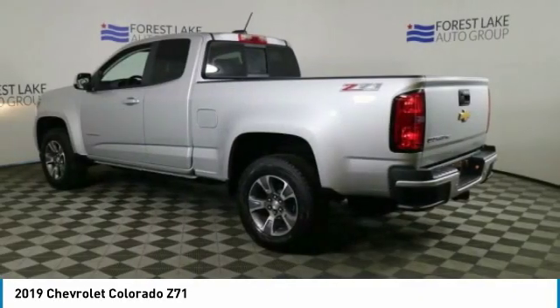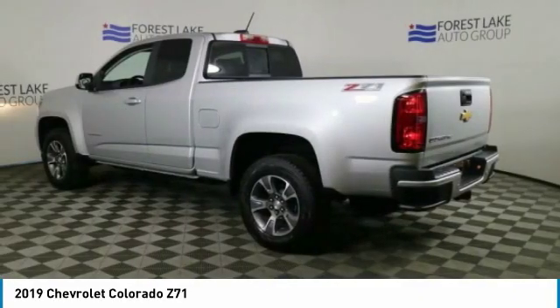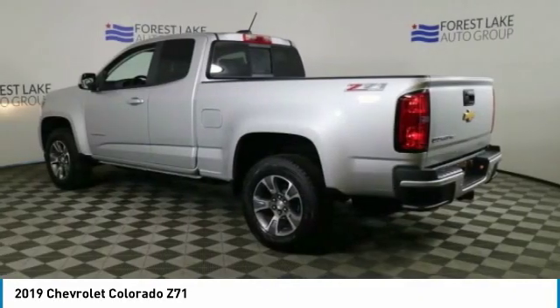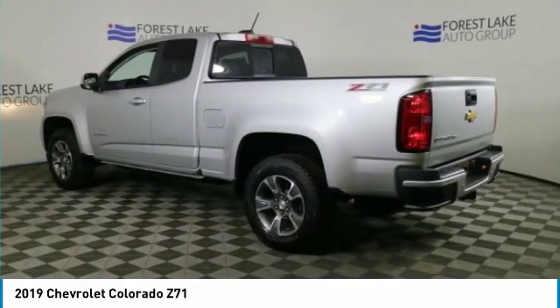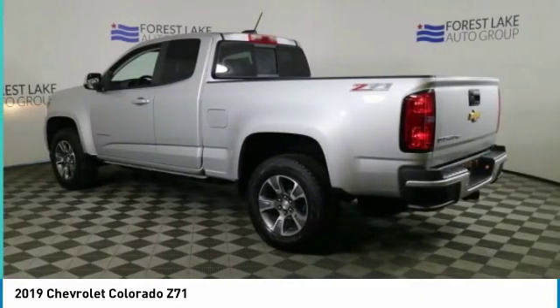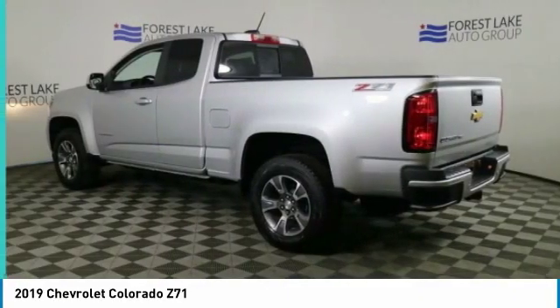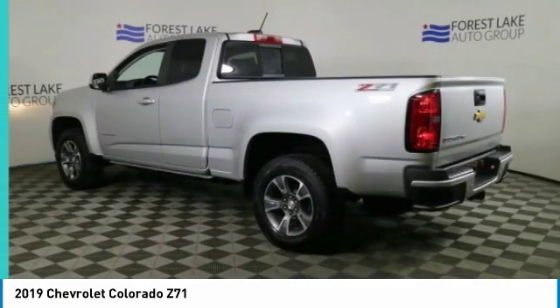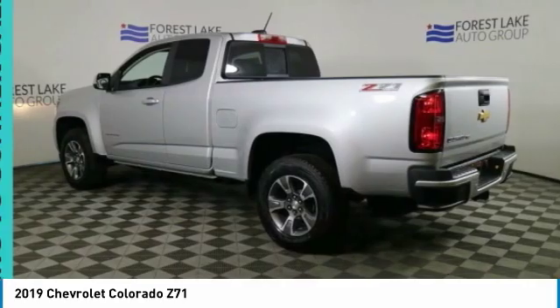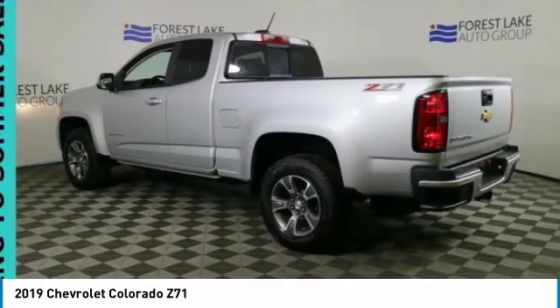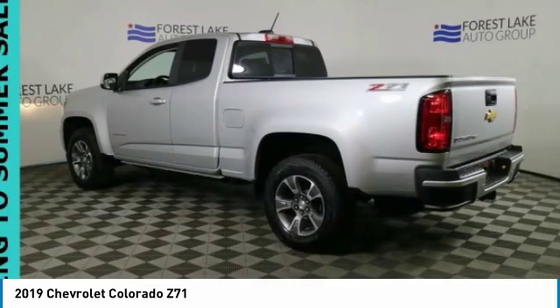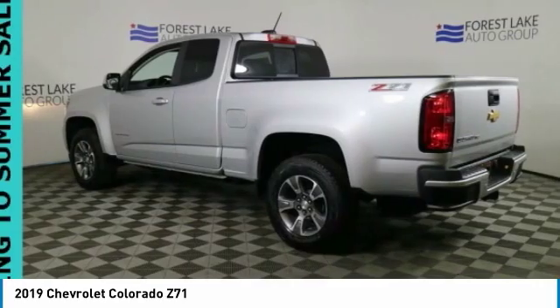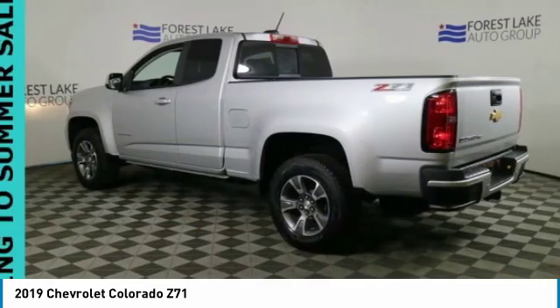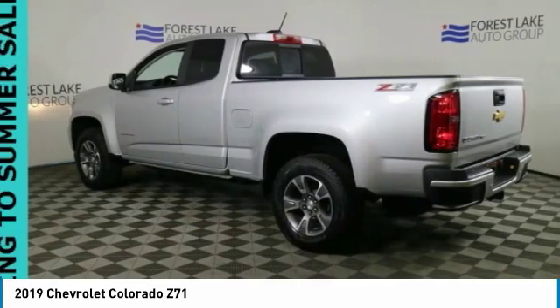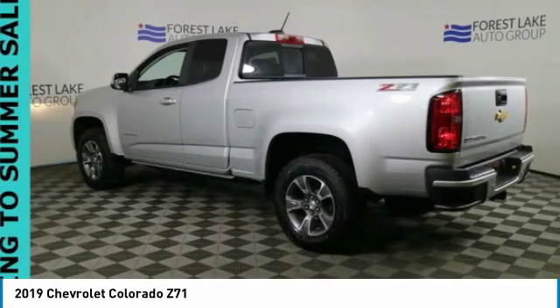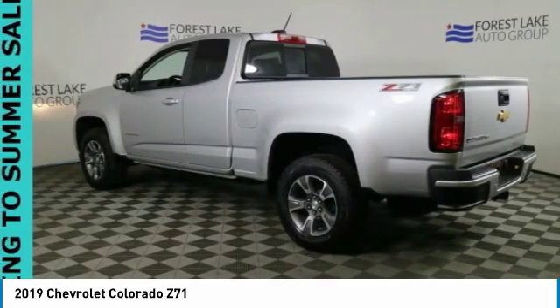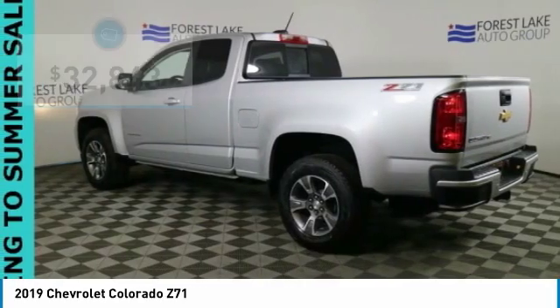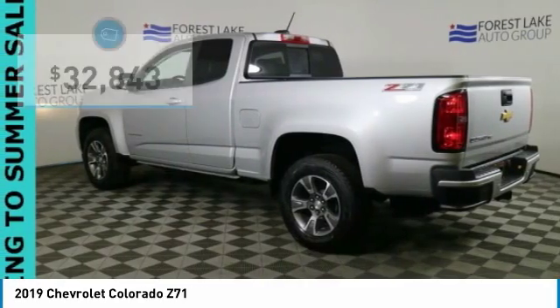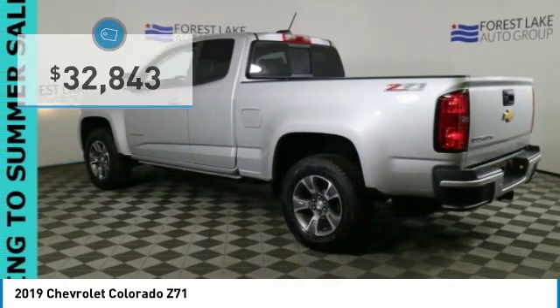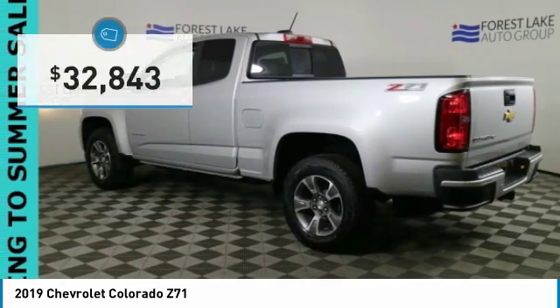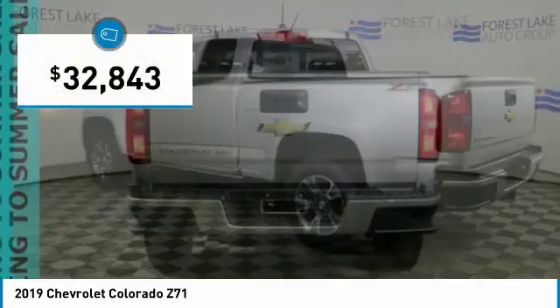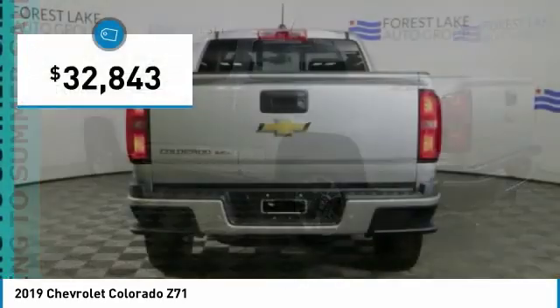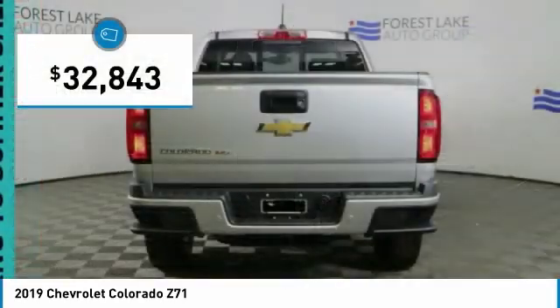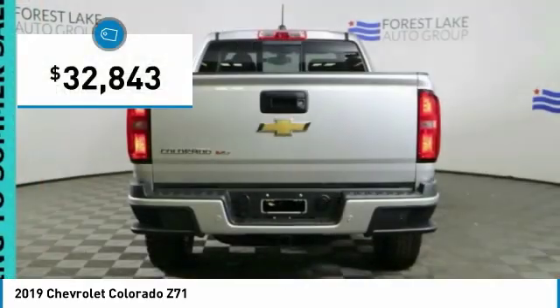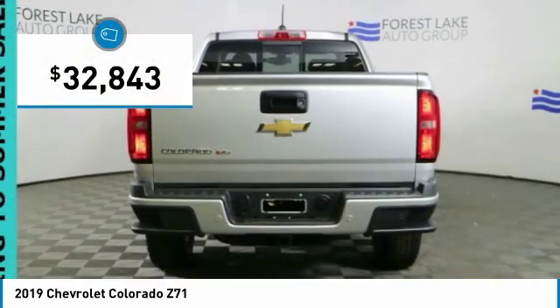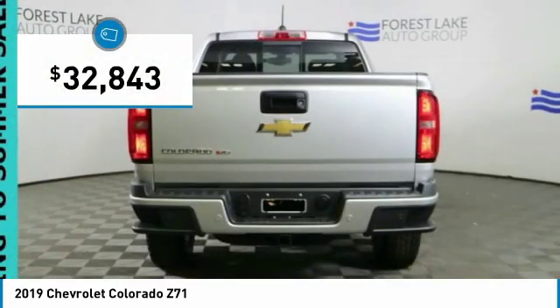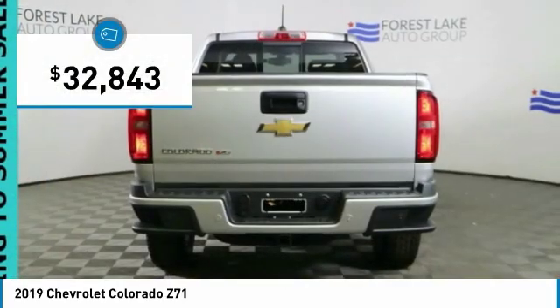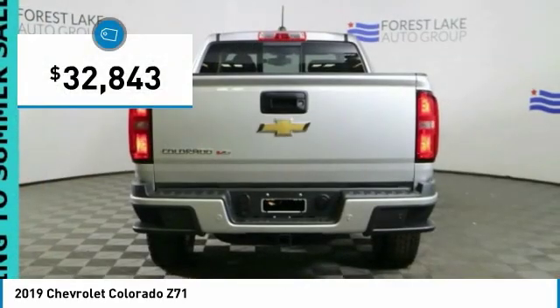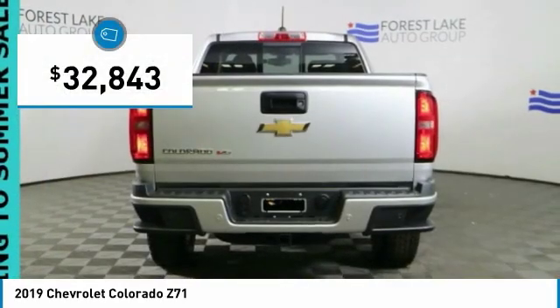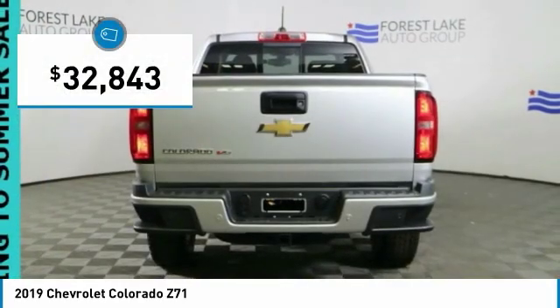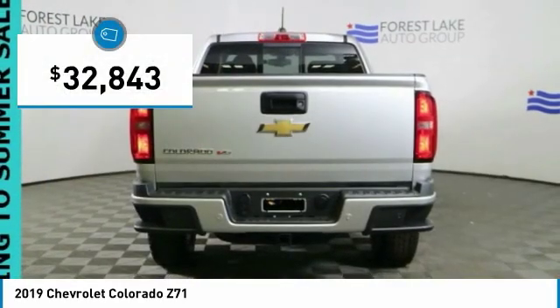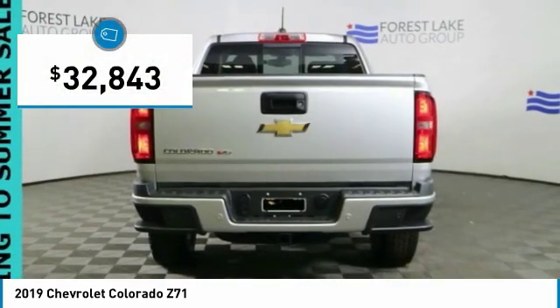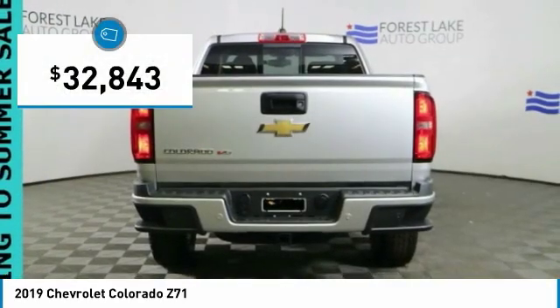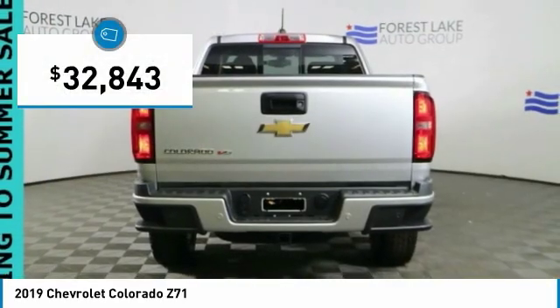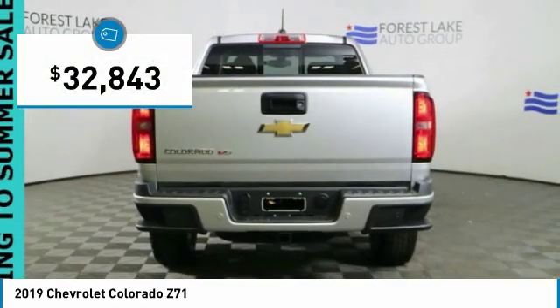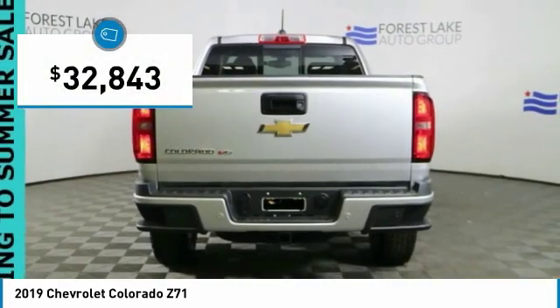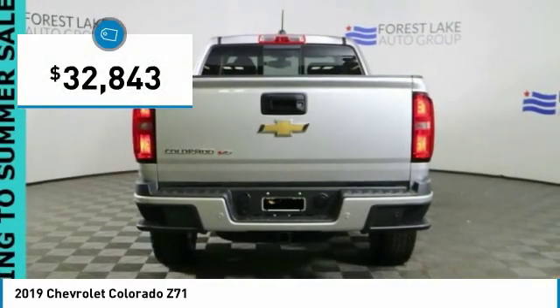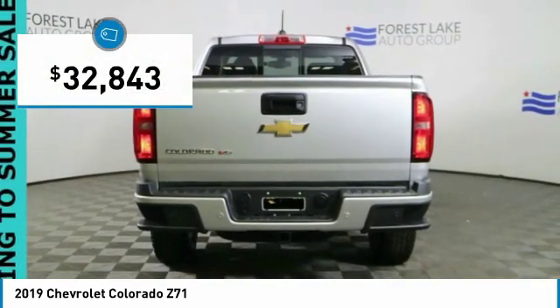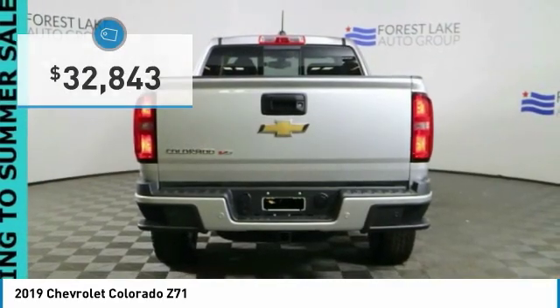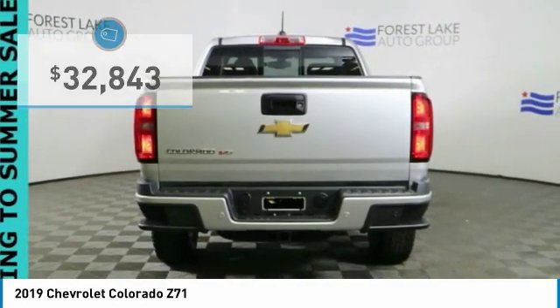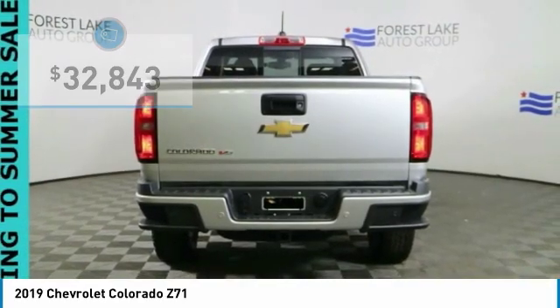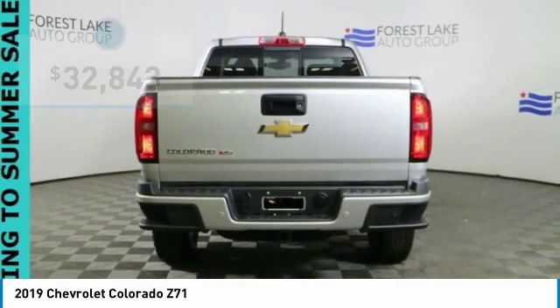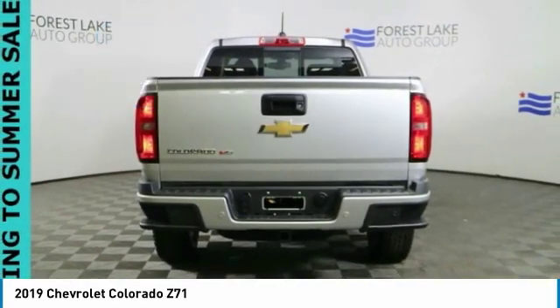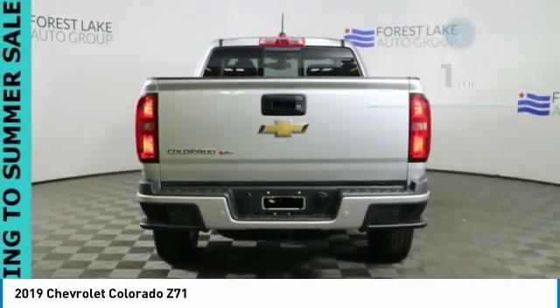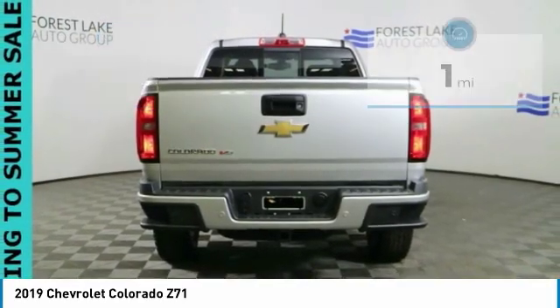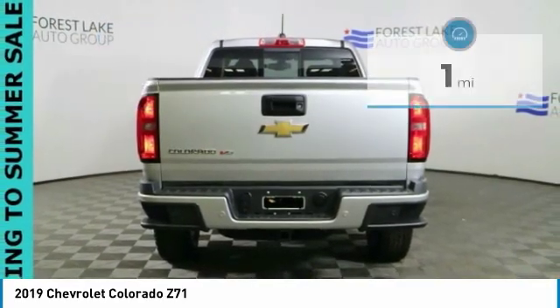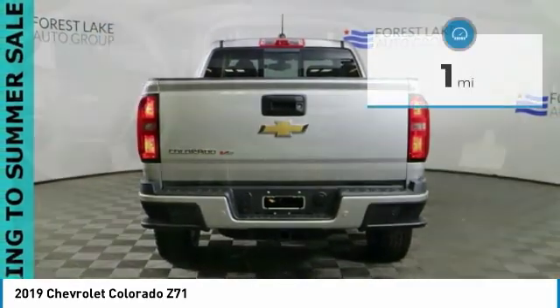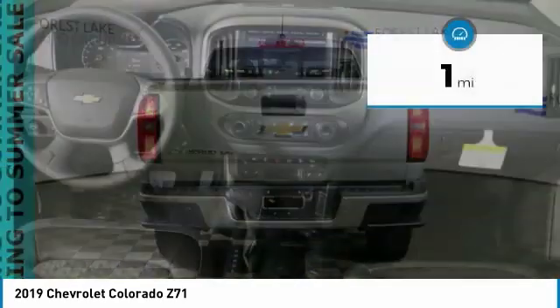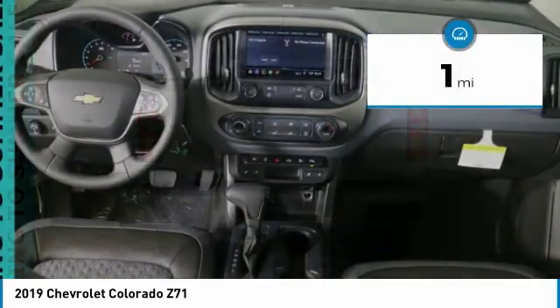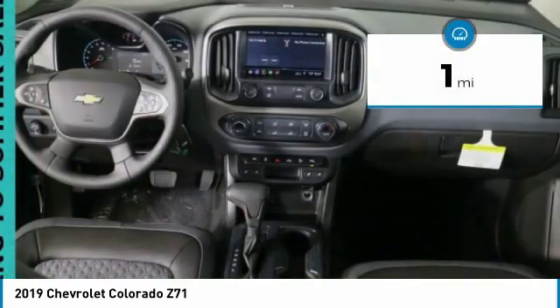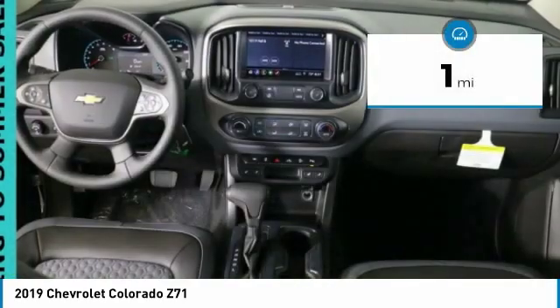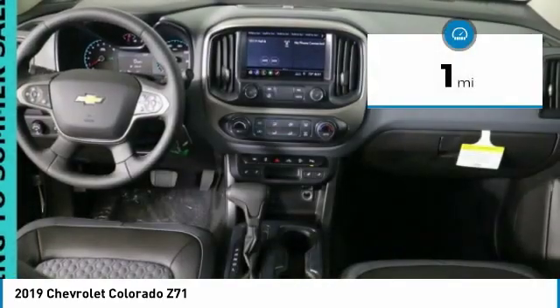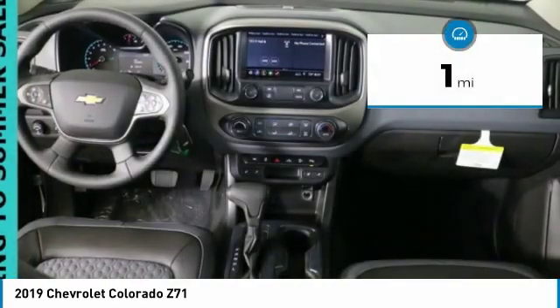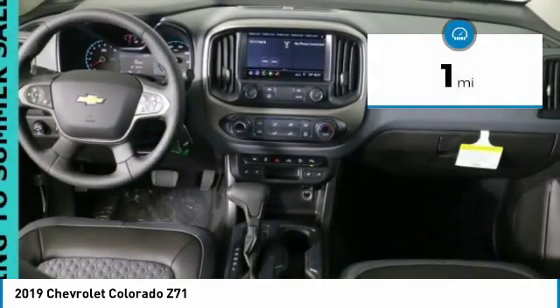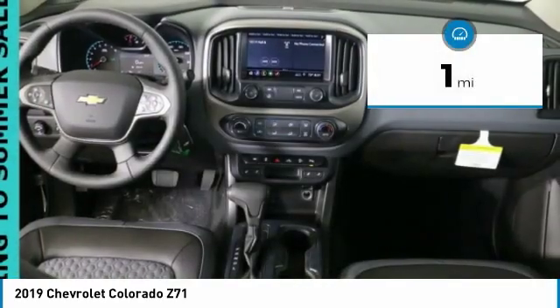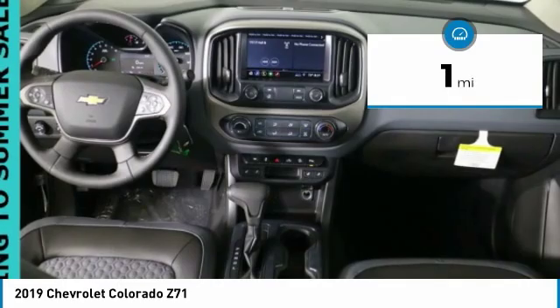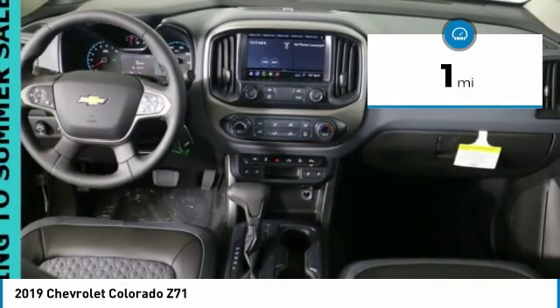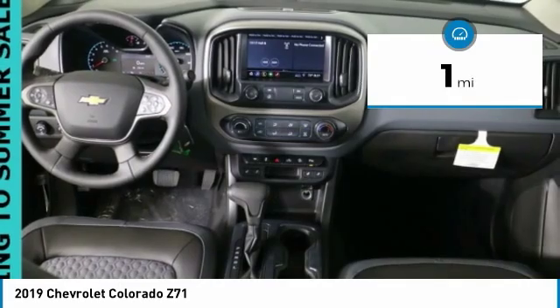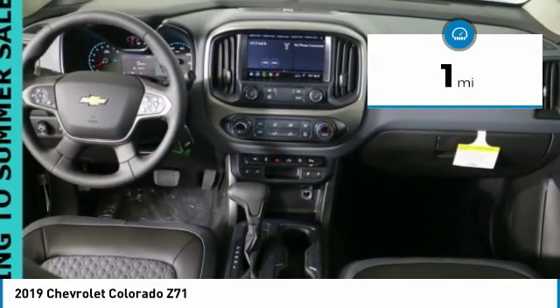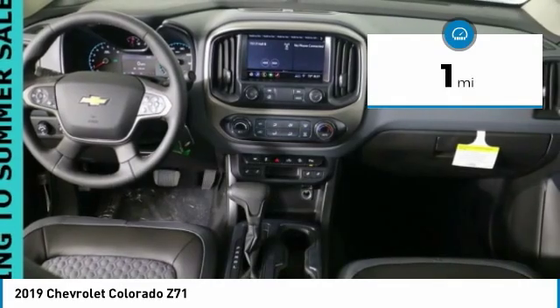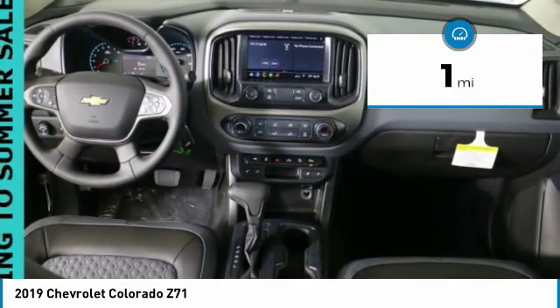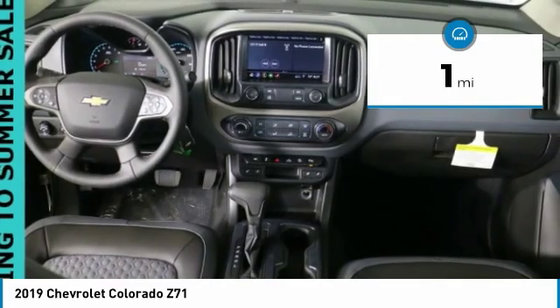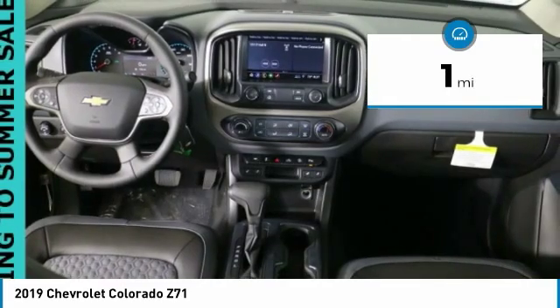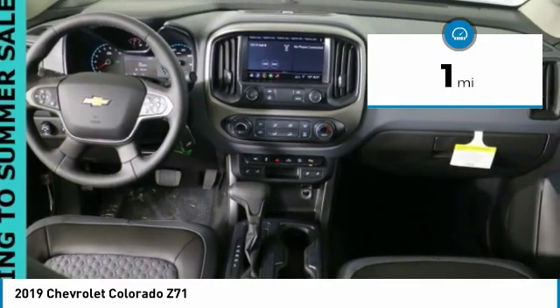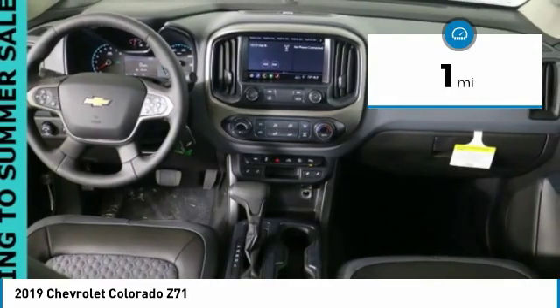Colorado is it and is priced below $35,000. This vehicle has less than 100 miles.